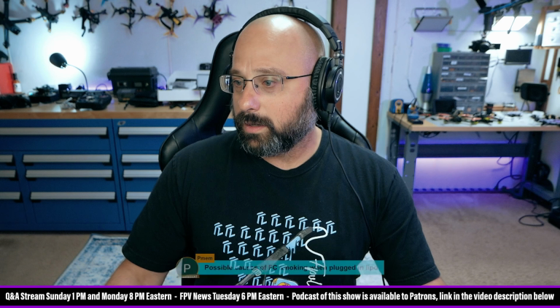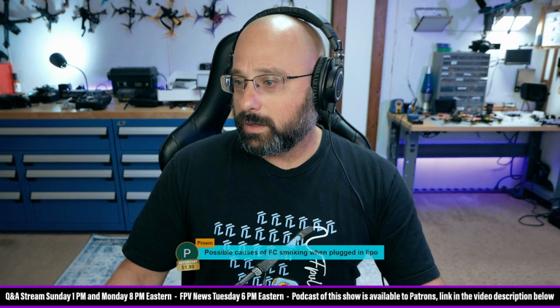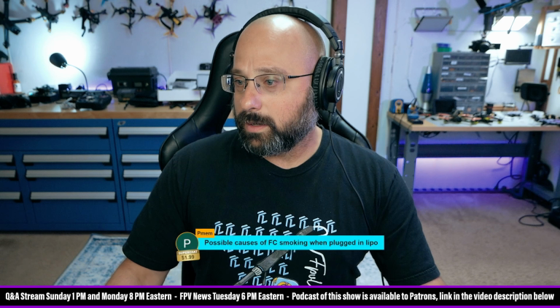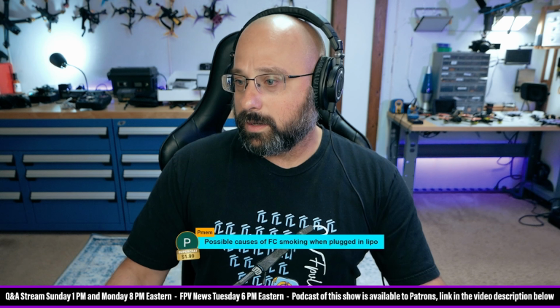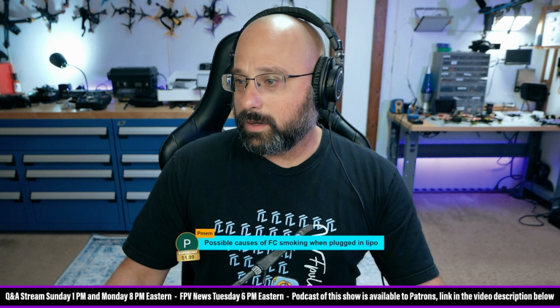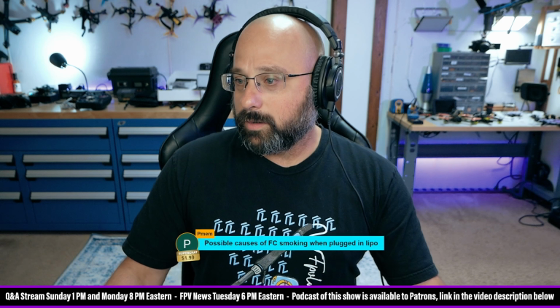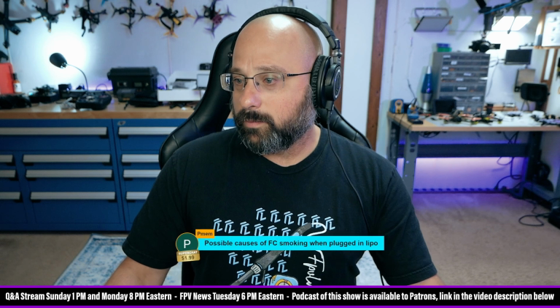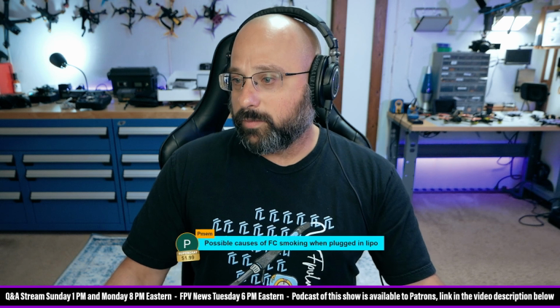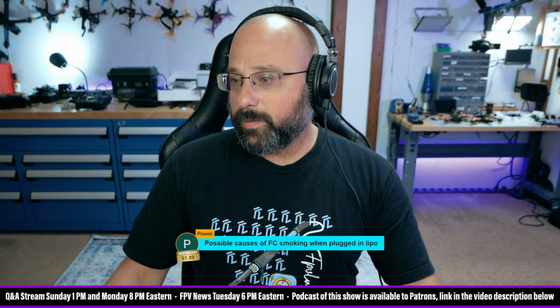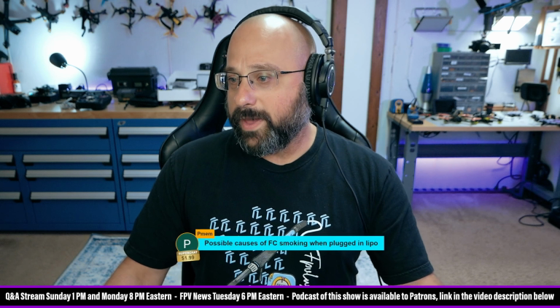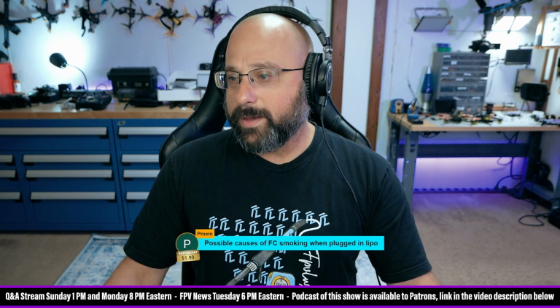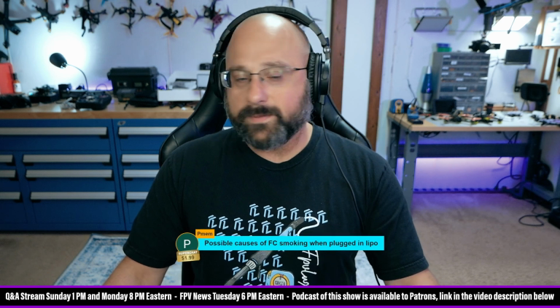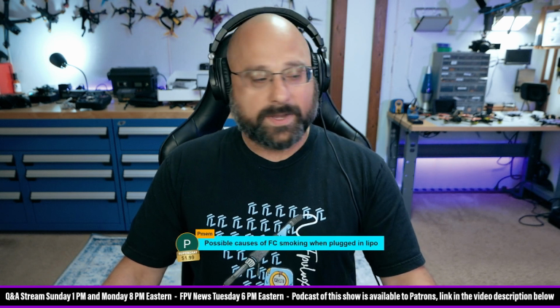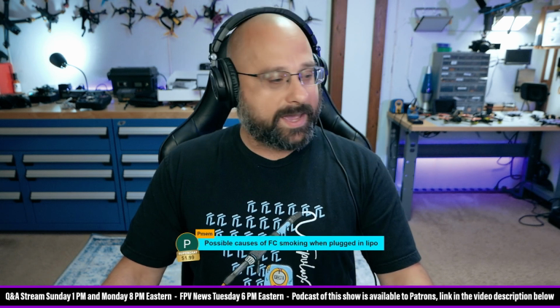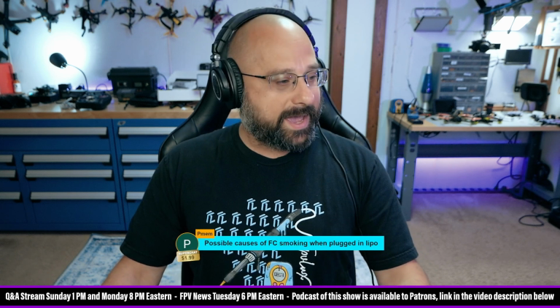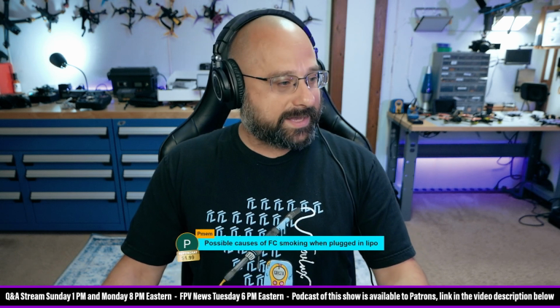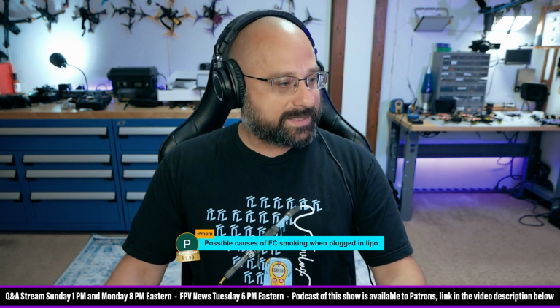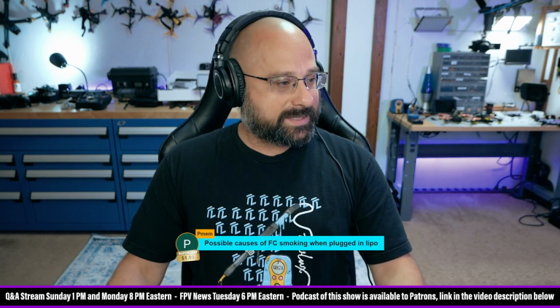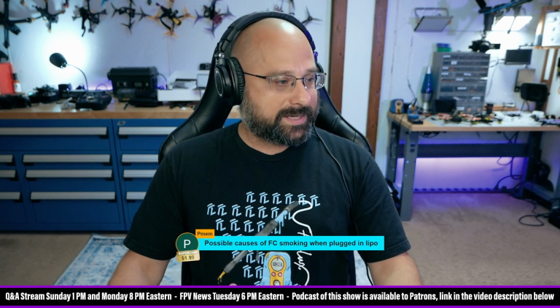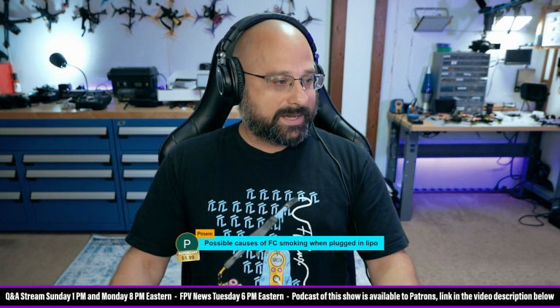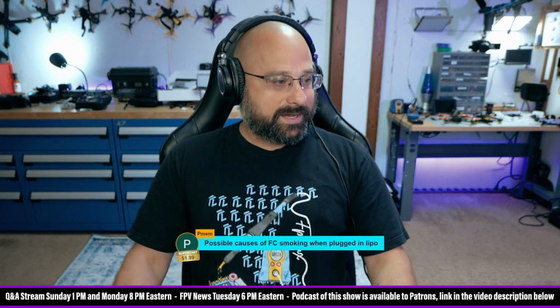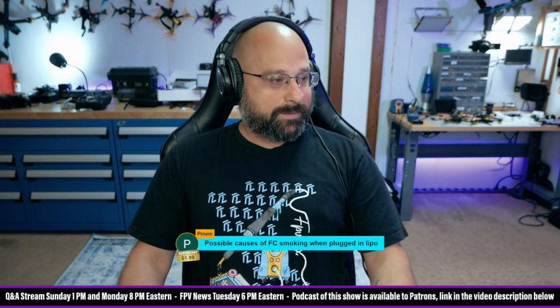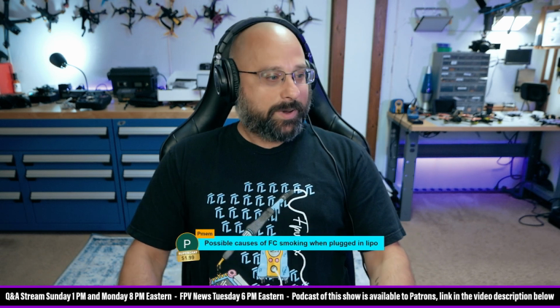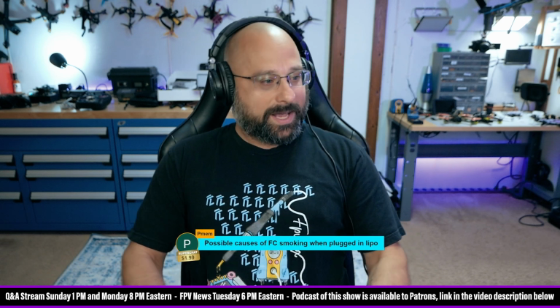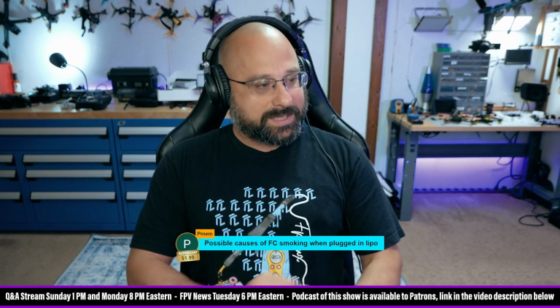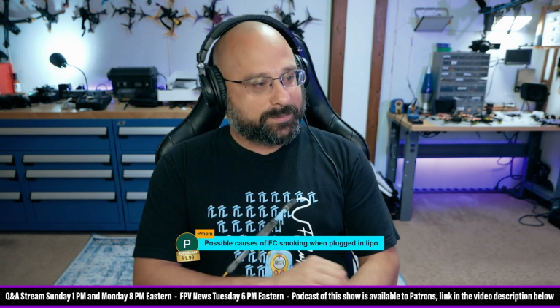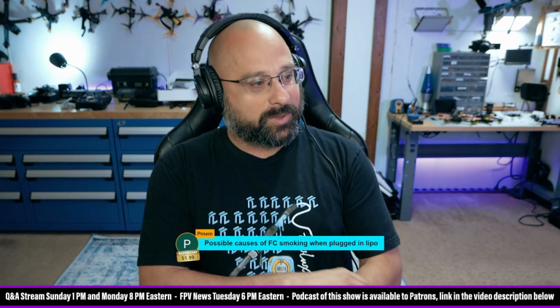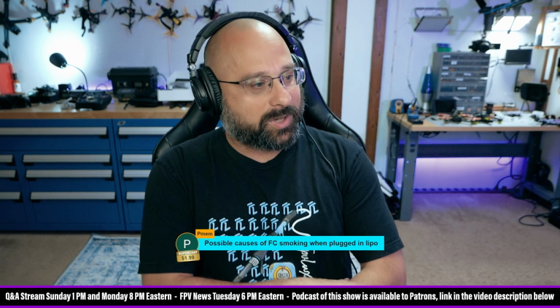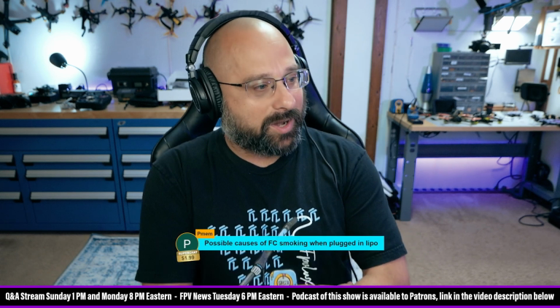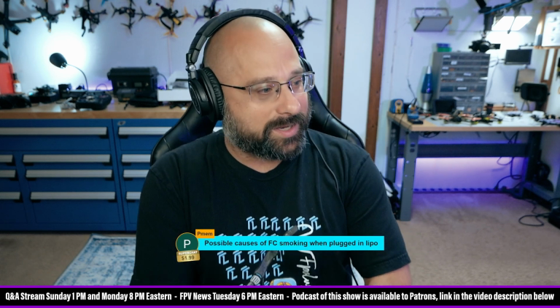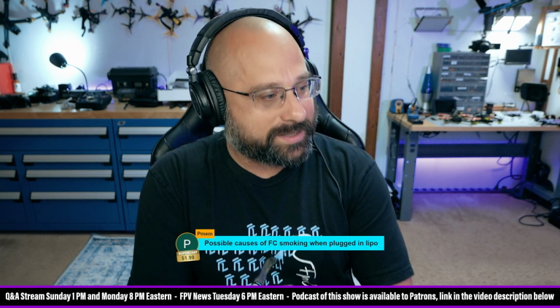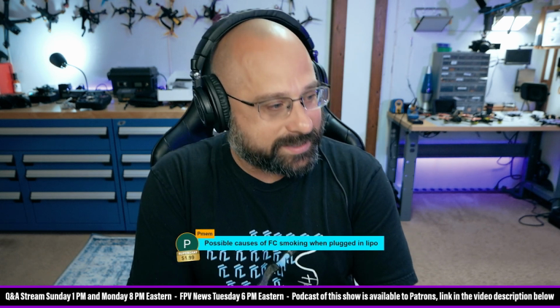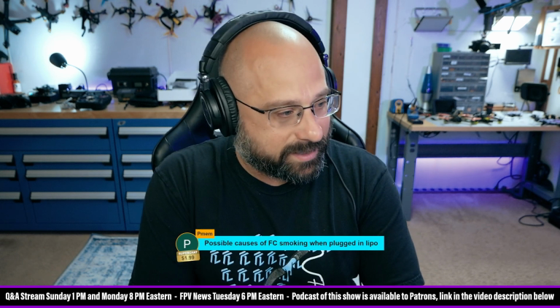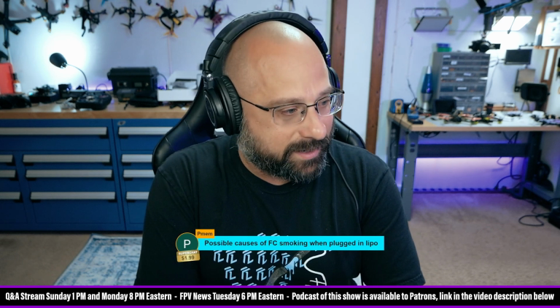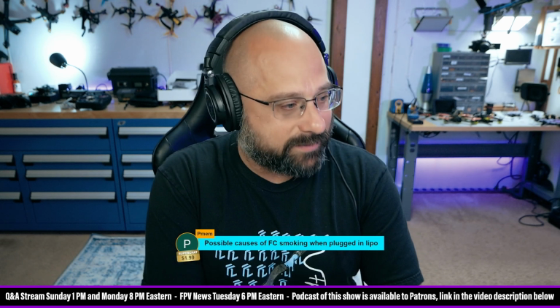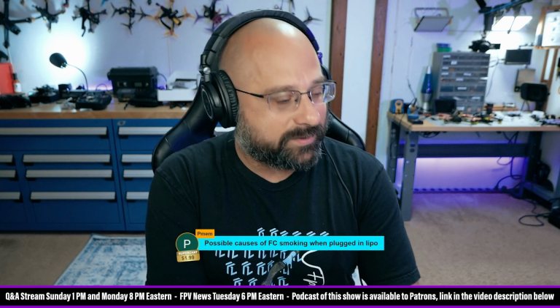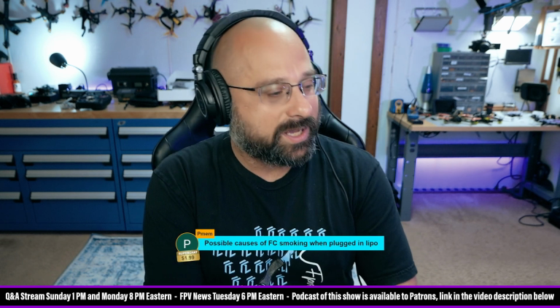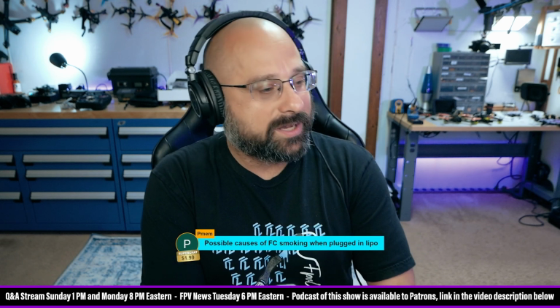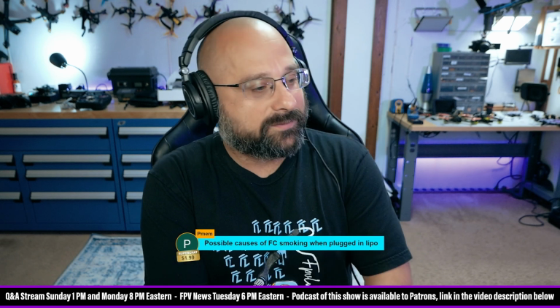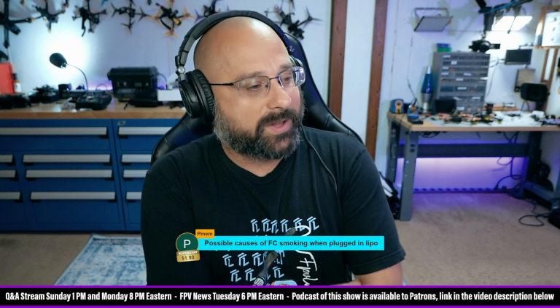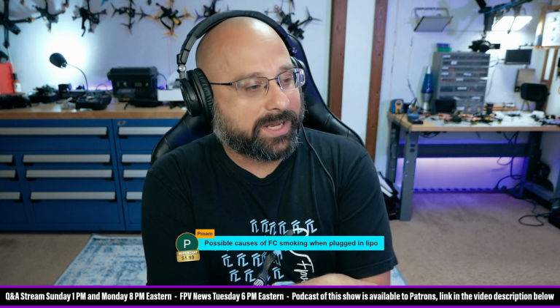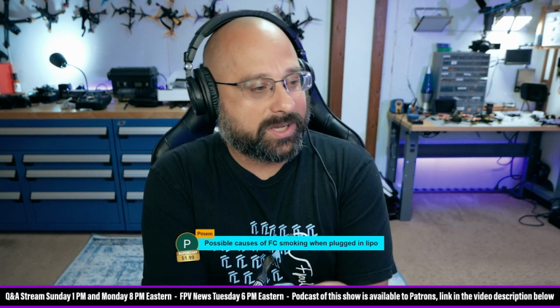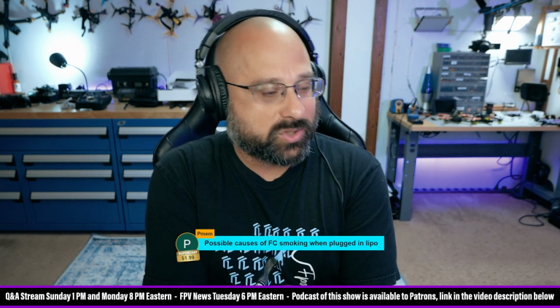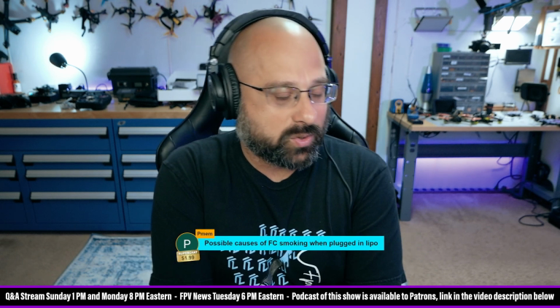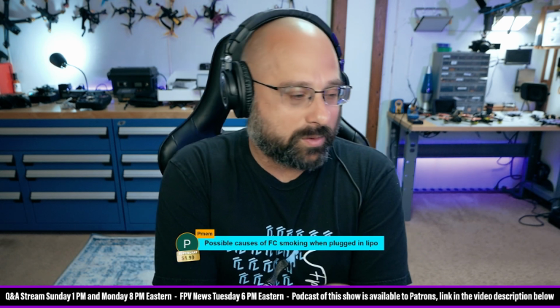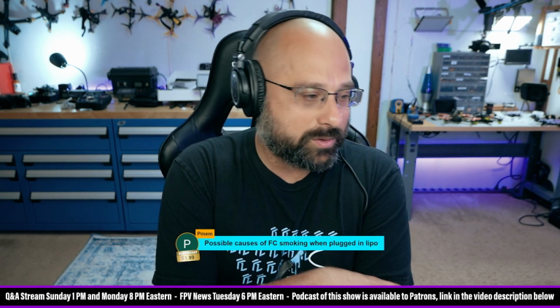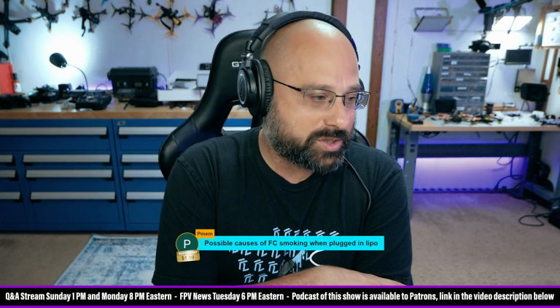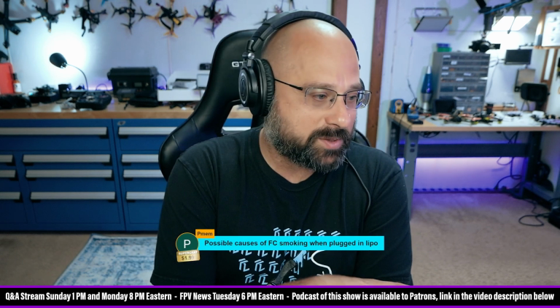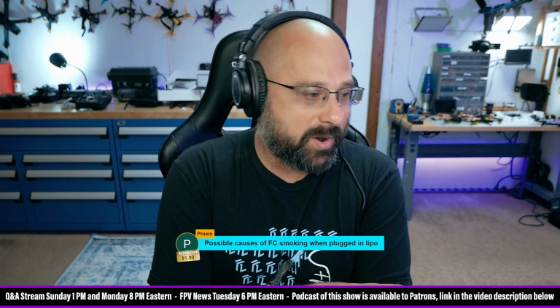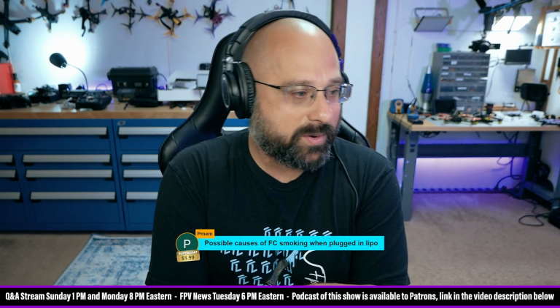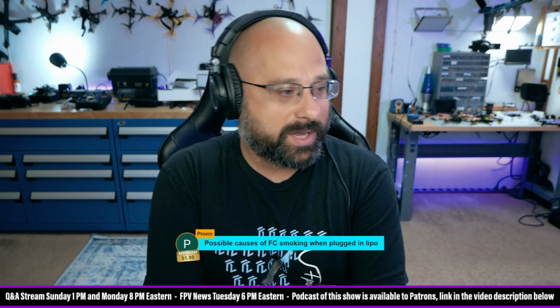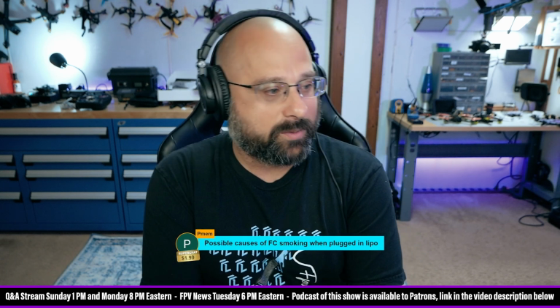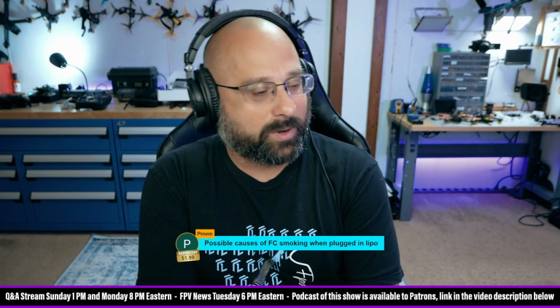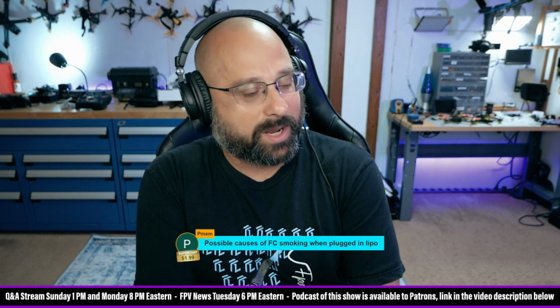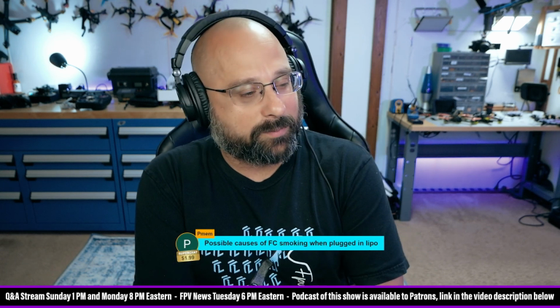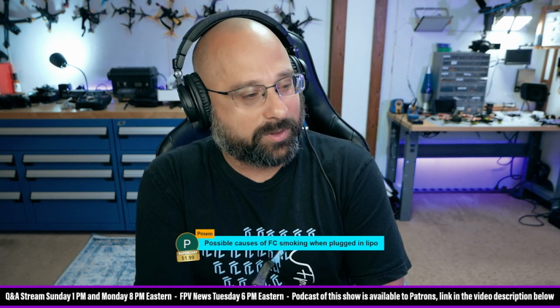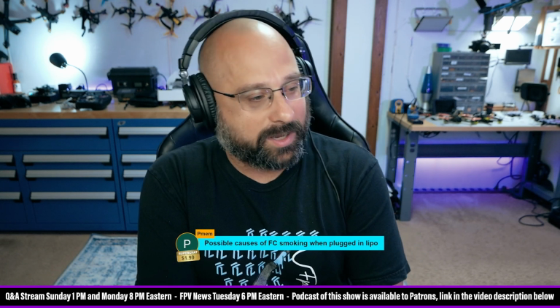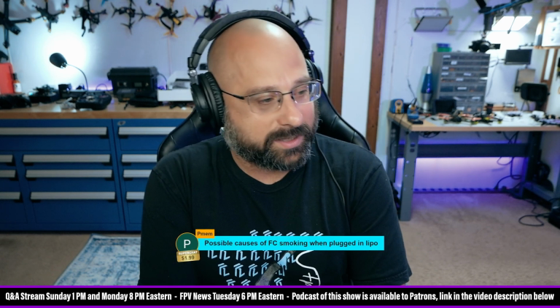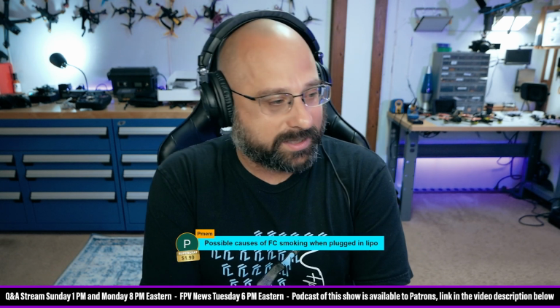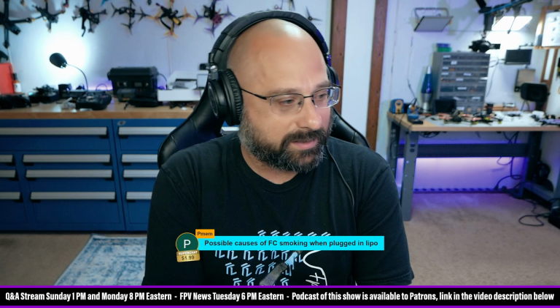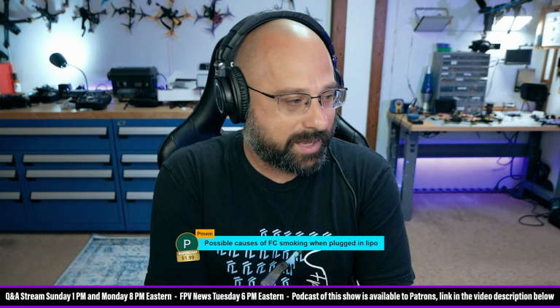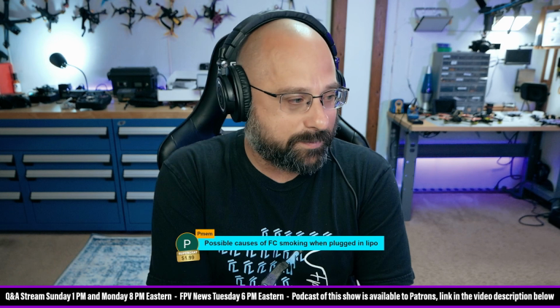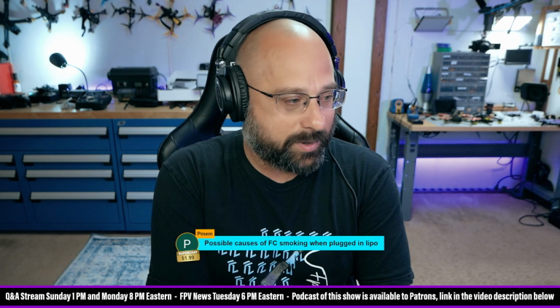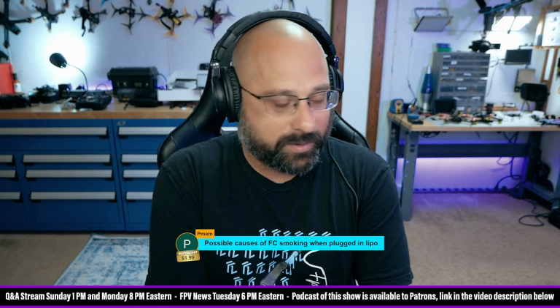Pemem asks: possible causes of flight controllers smoking when I plugged in LiPo?